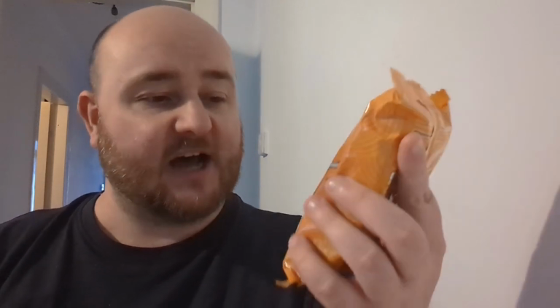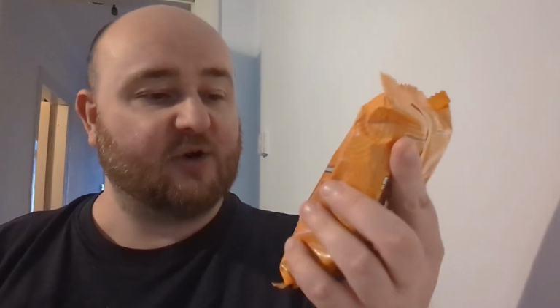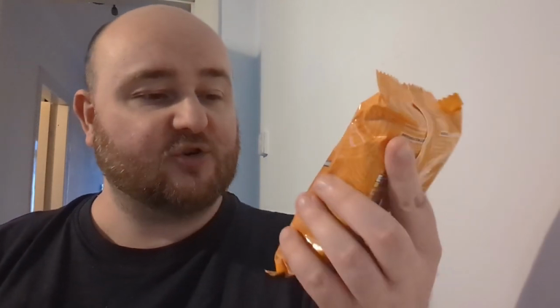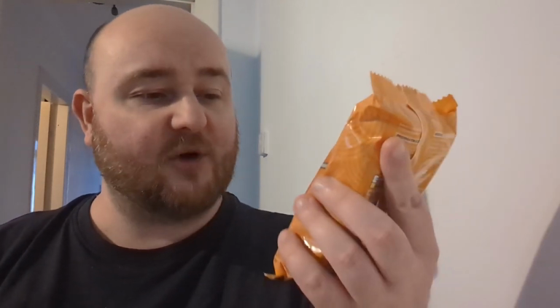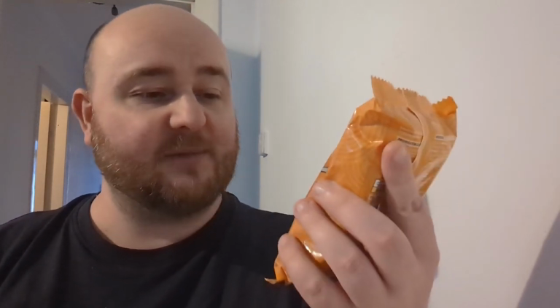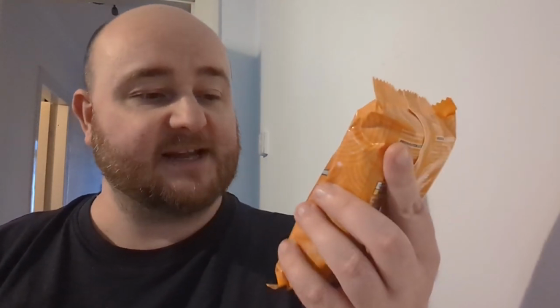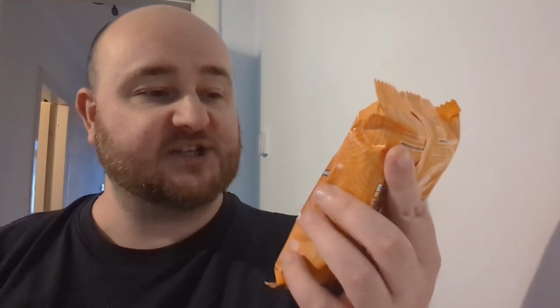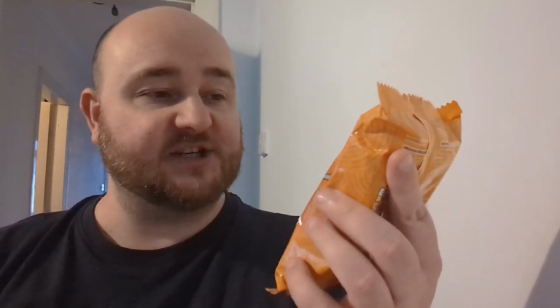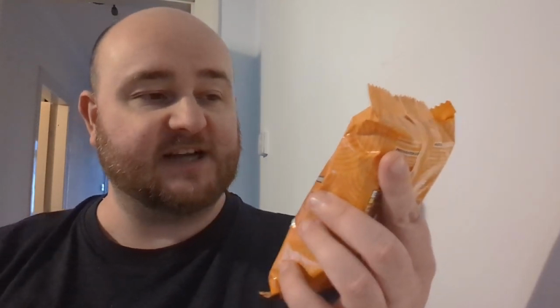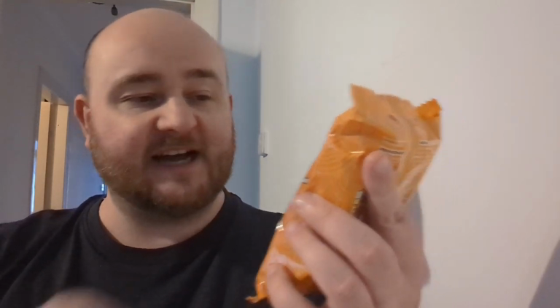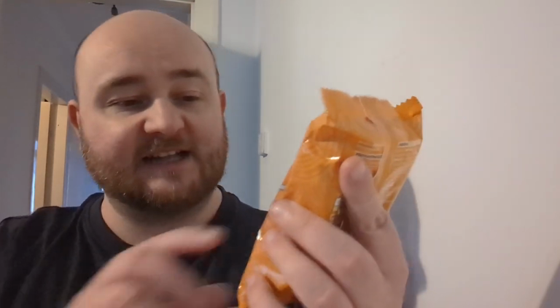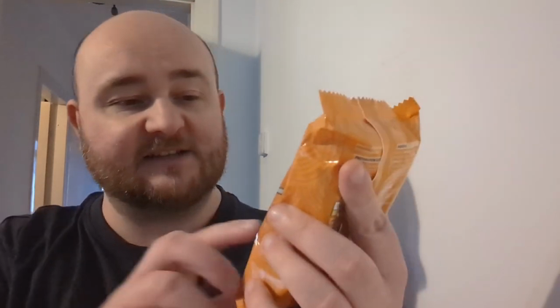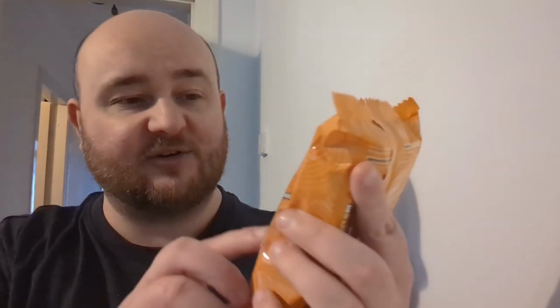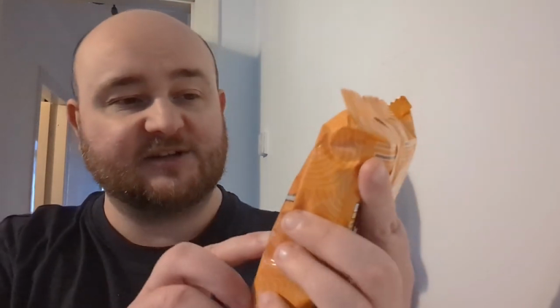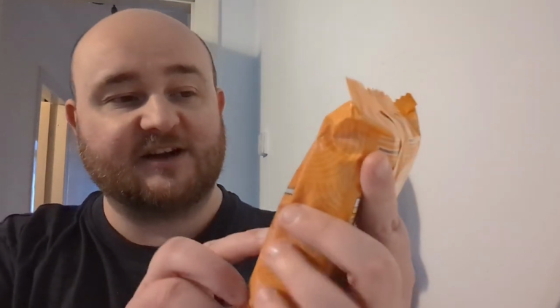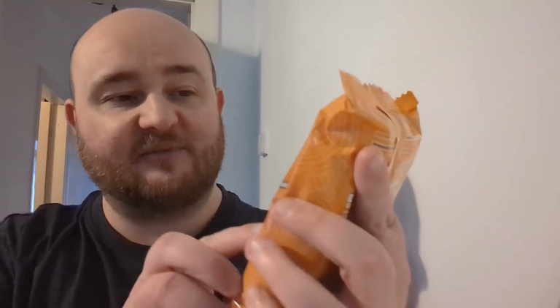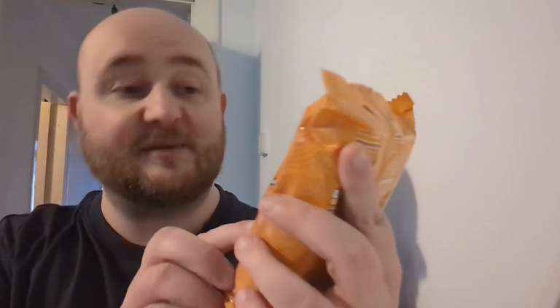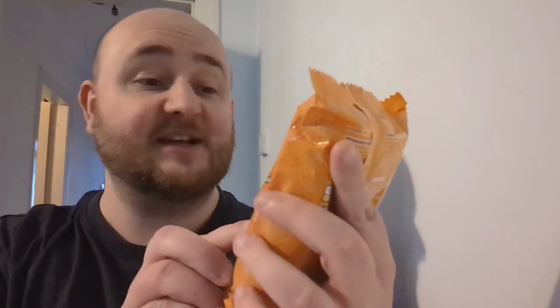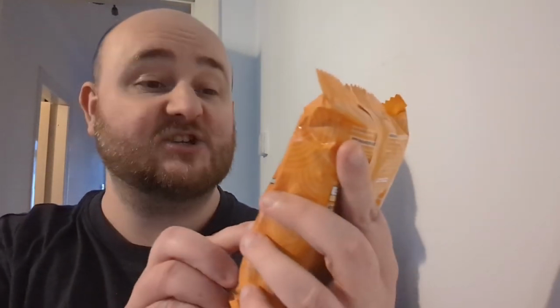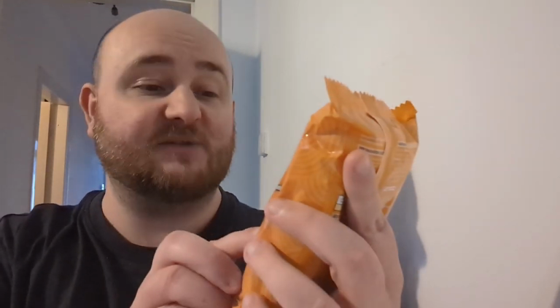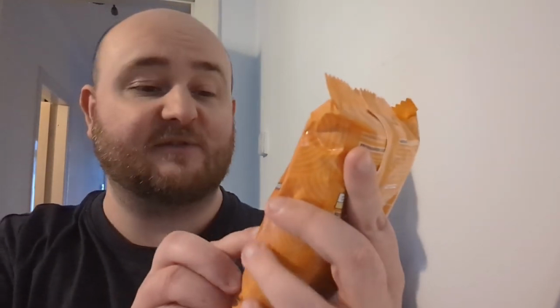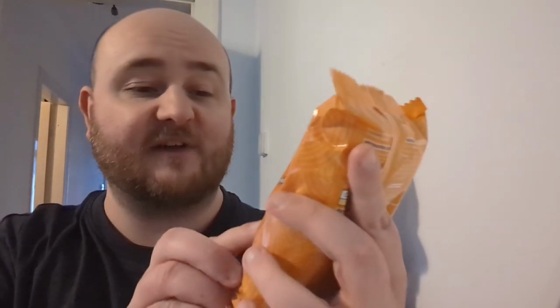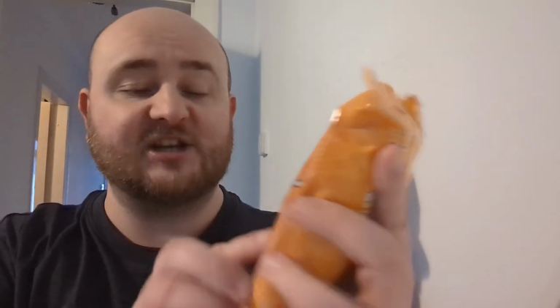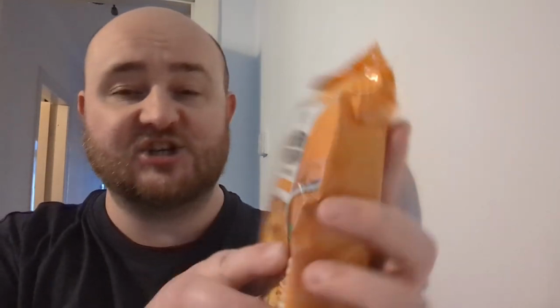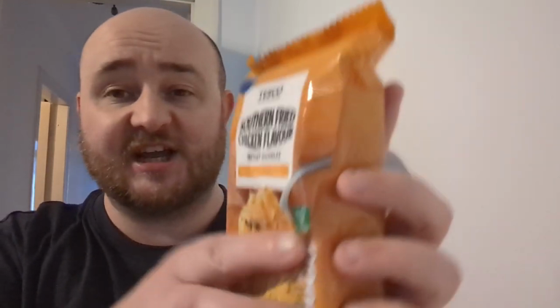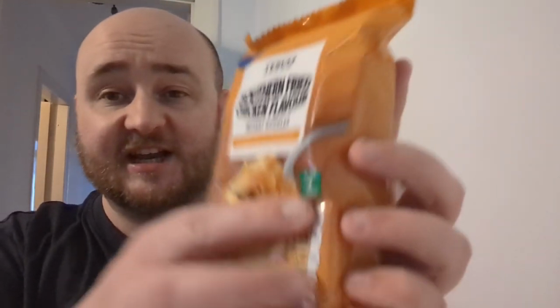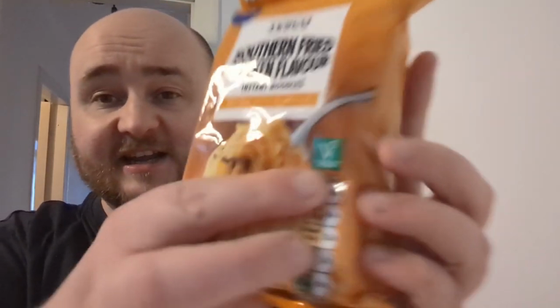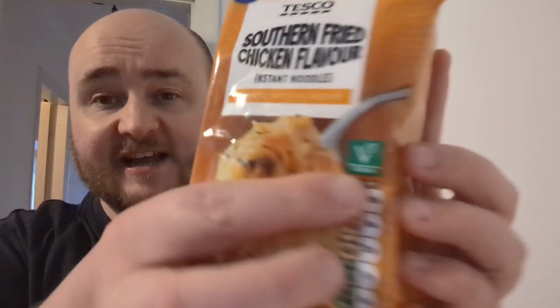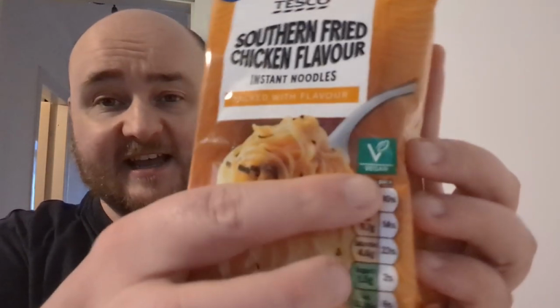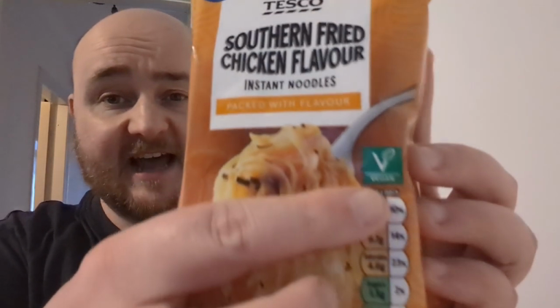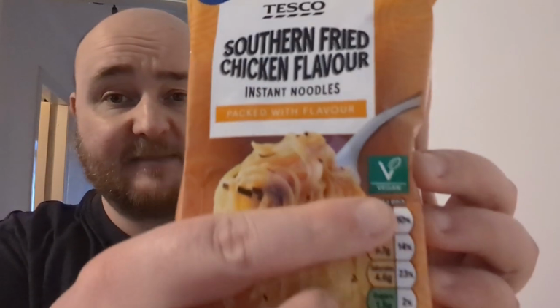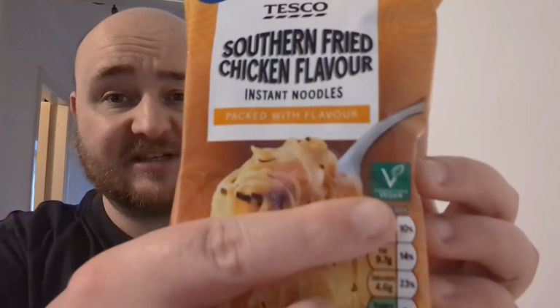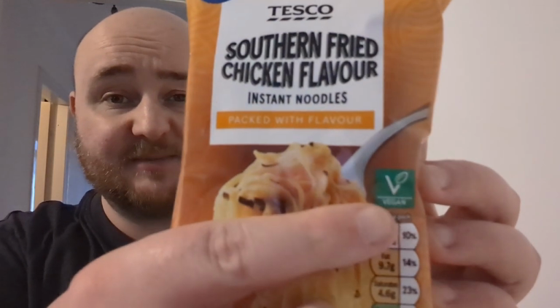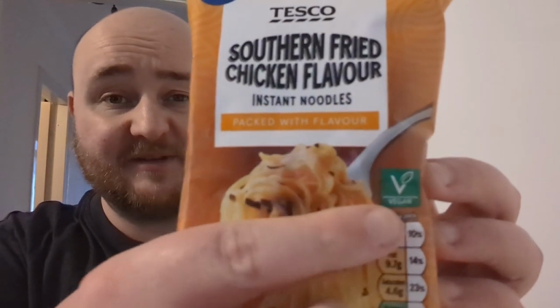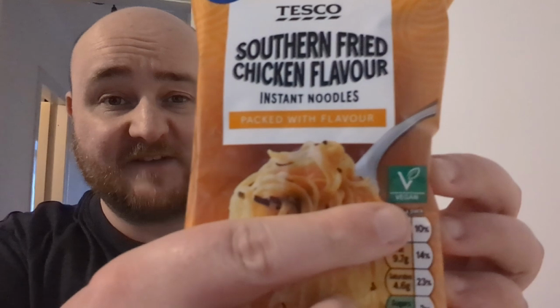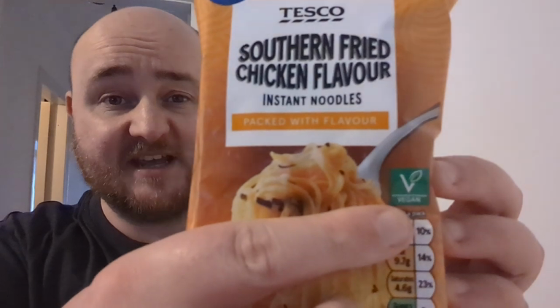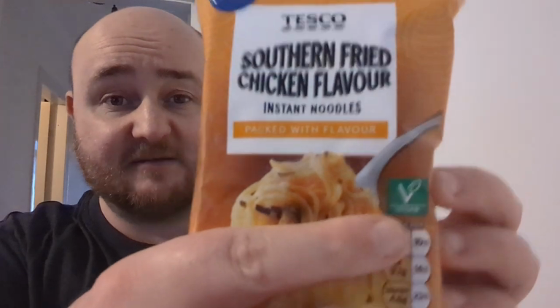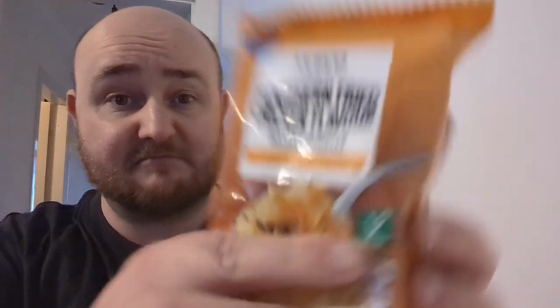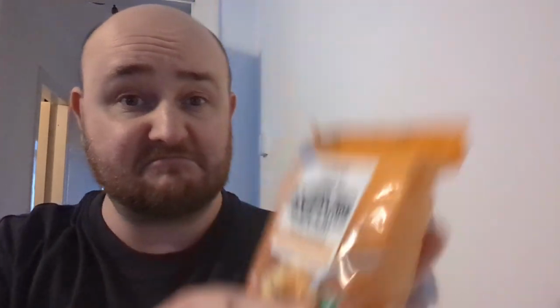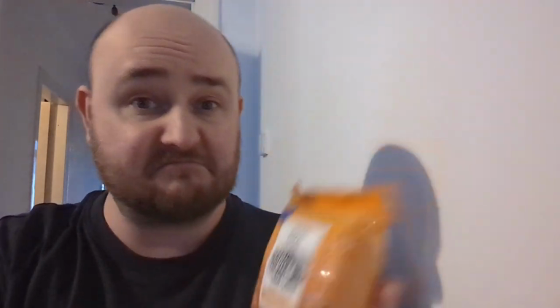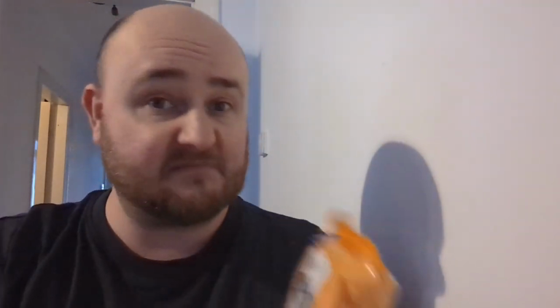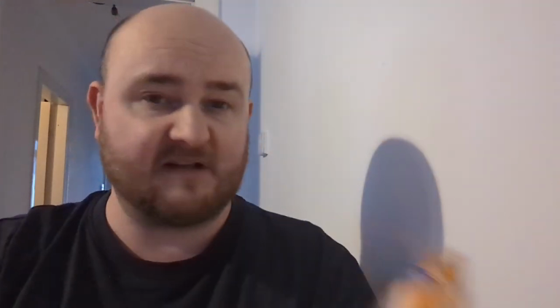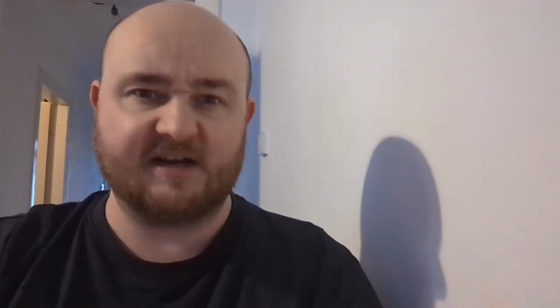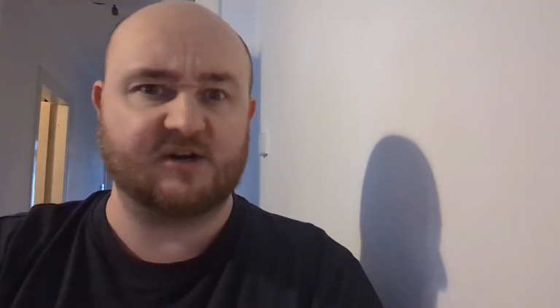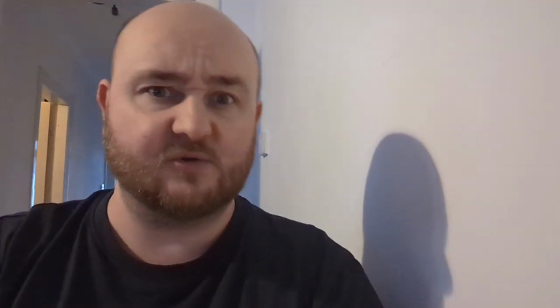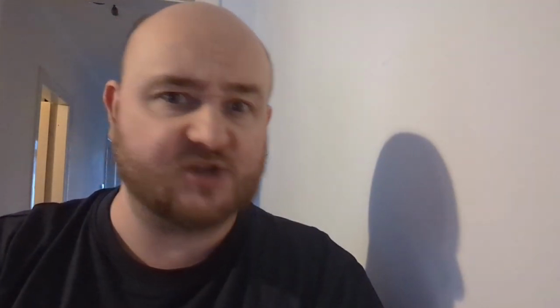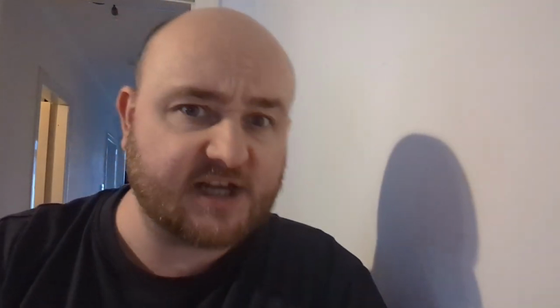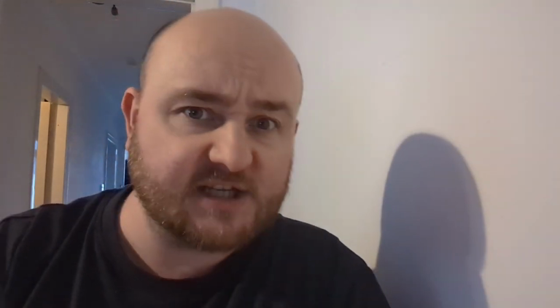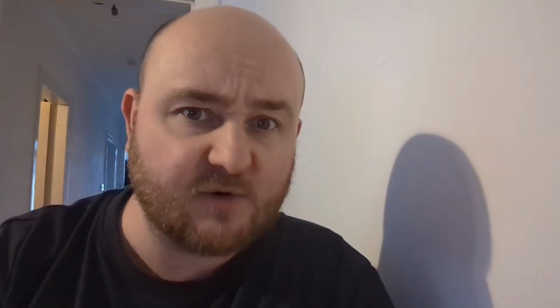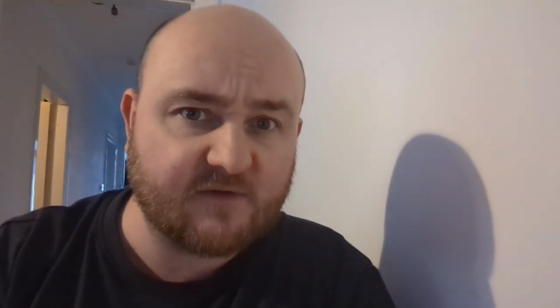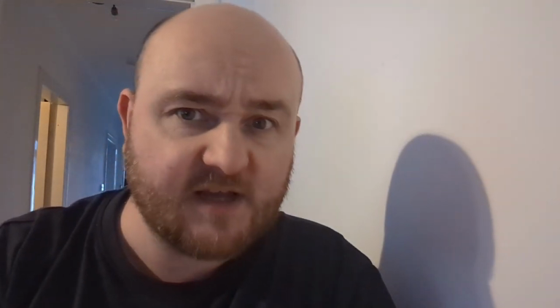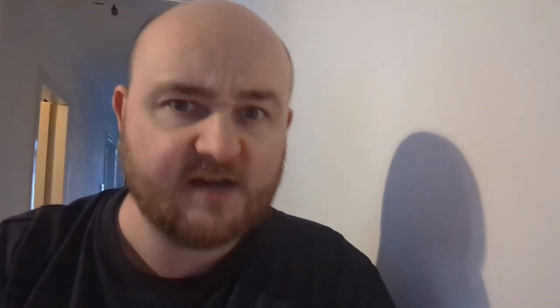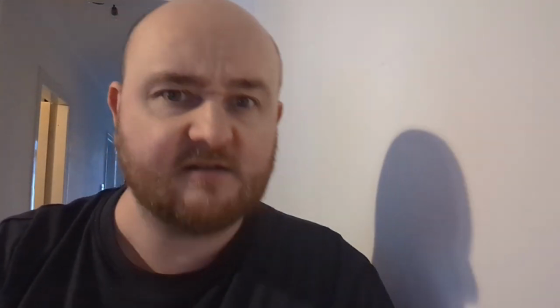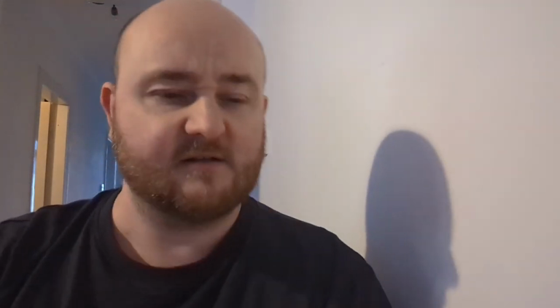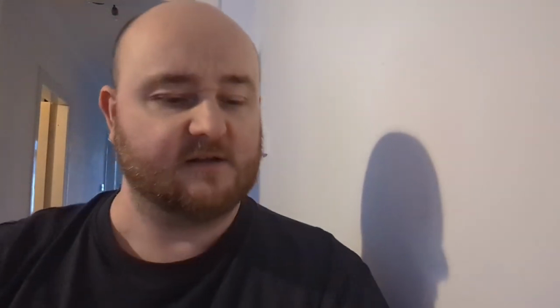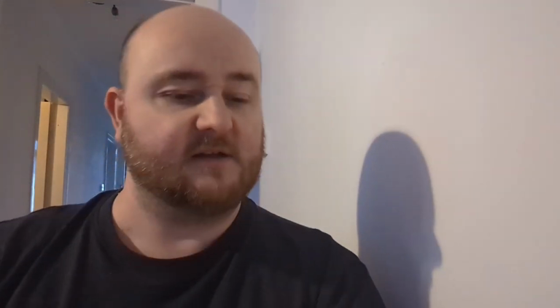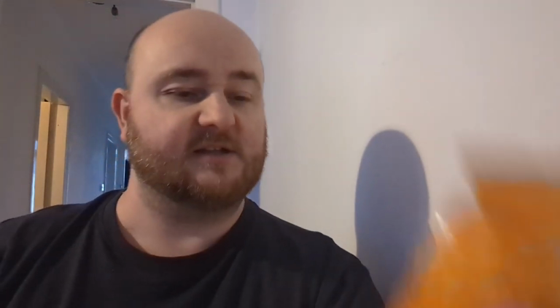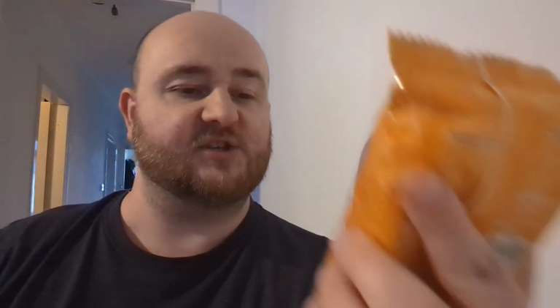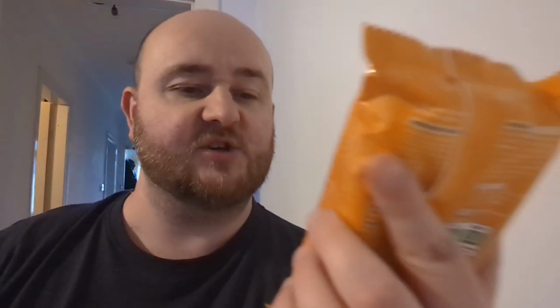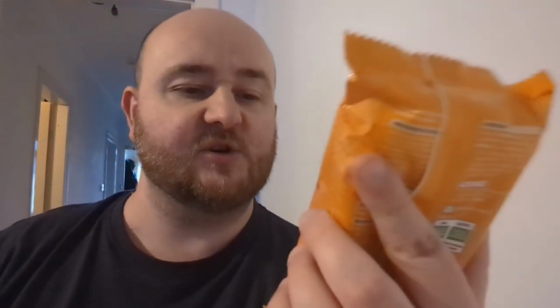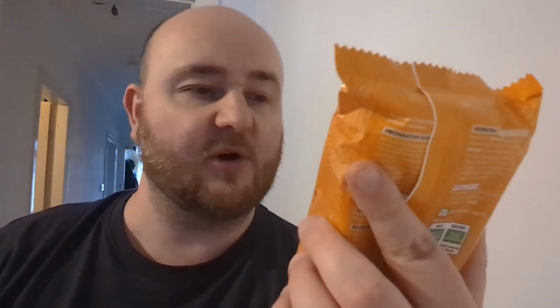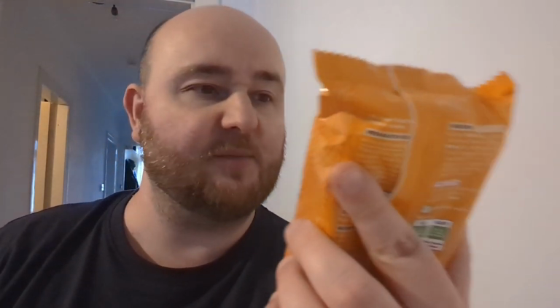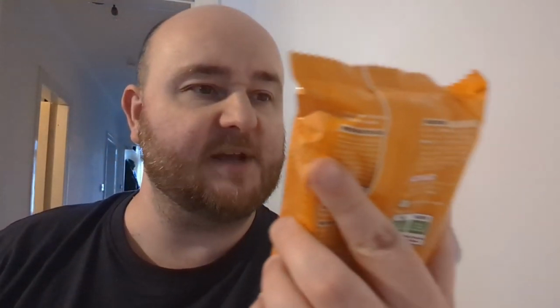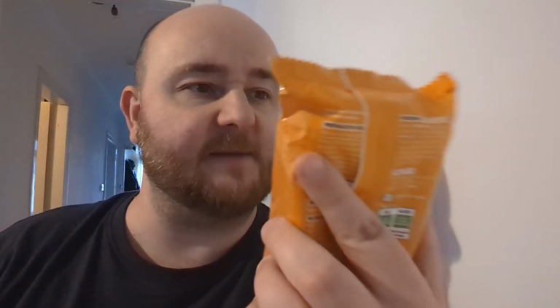It's an odd combination, and oddly enough, being Southern Fried Chicken, it happens to be vegan. I didn't know chickens were vegan — it's new on me!